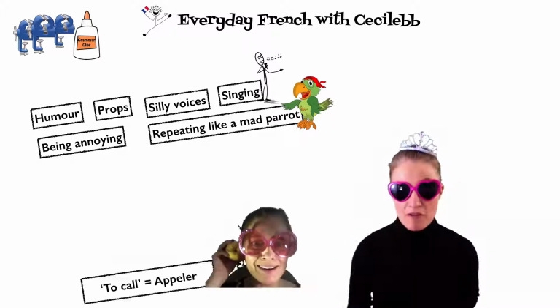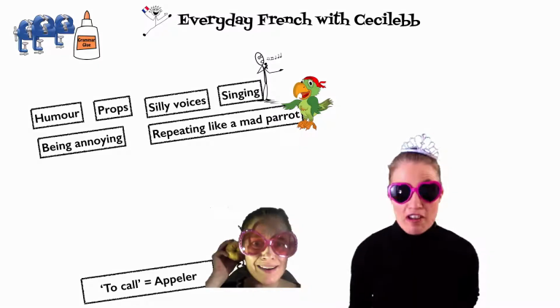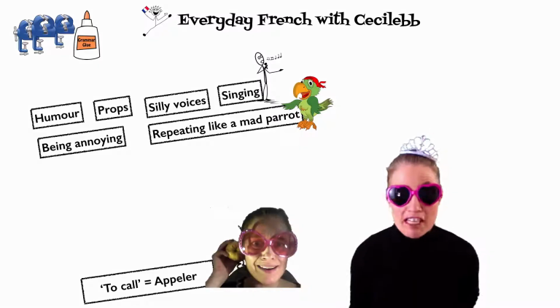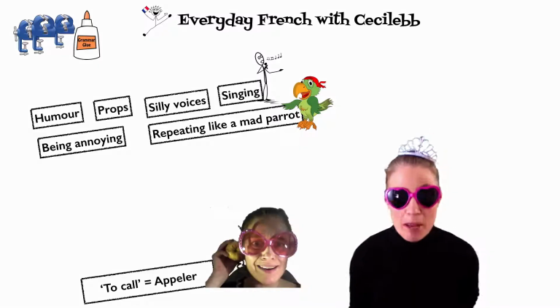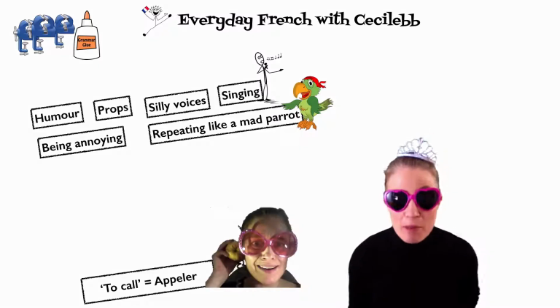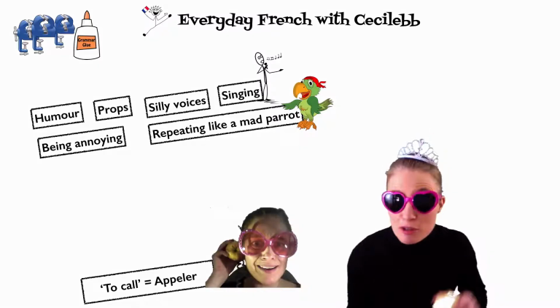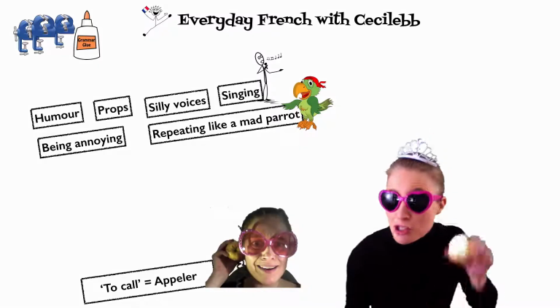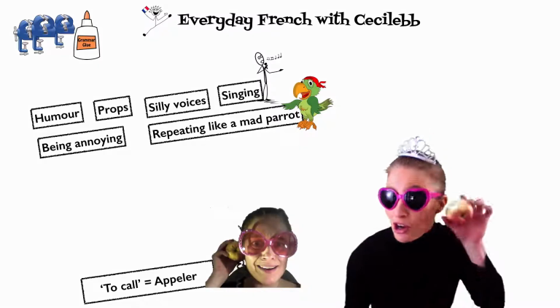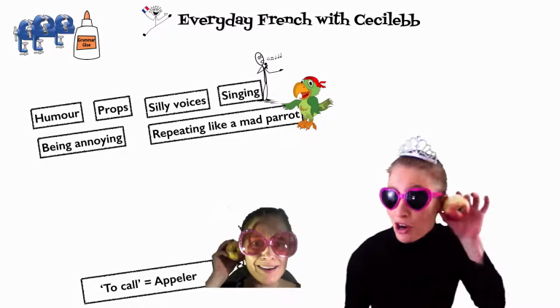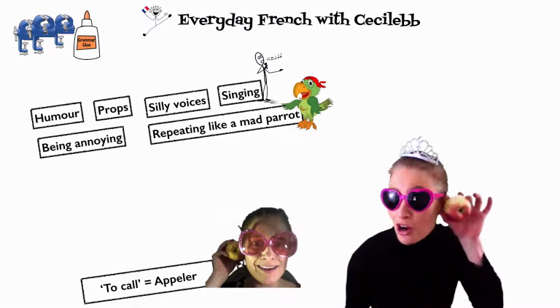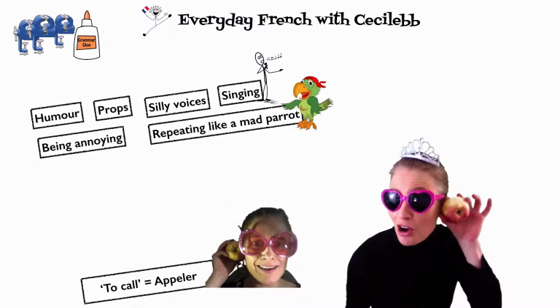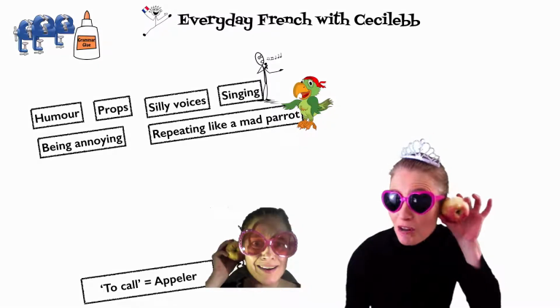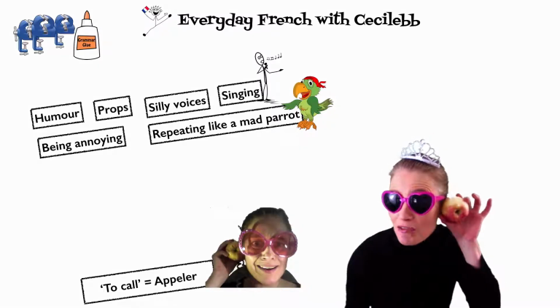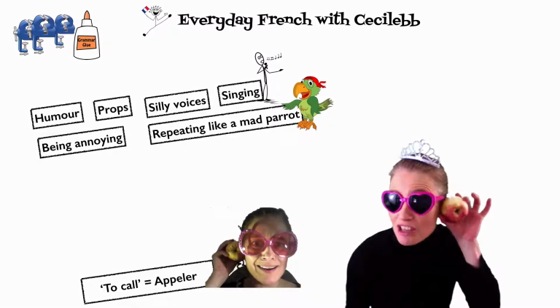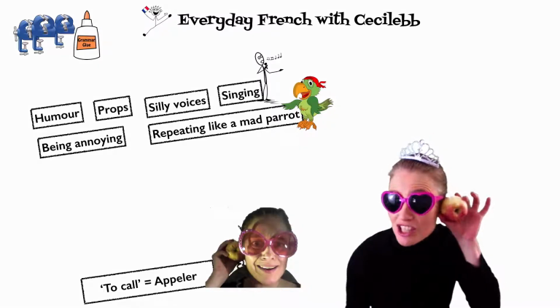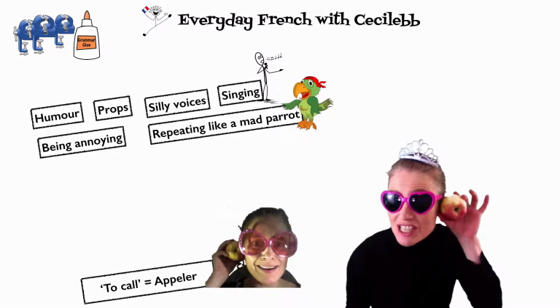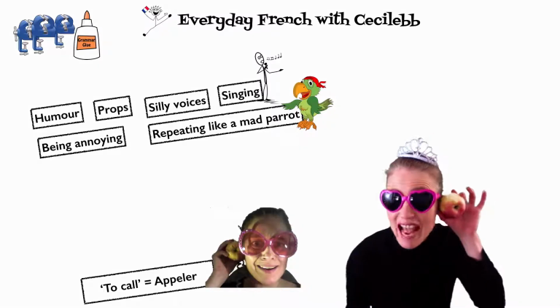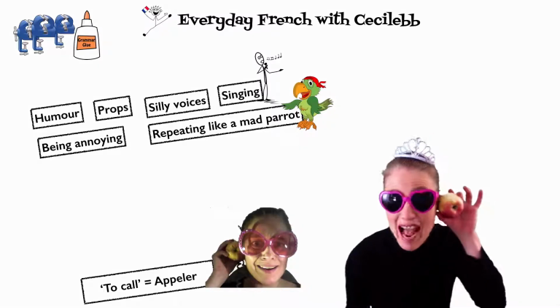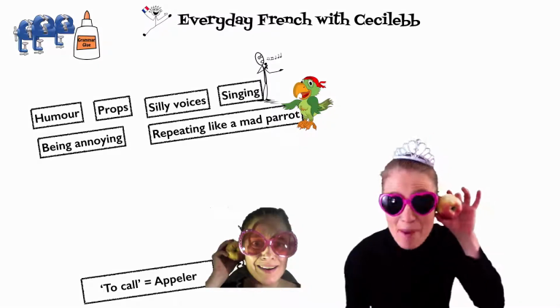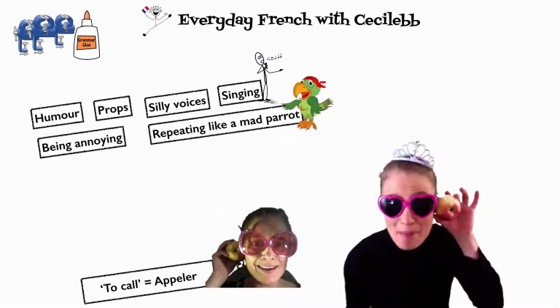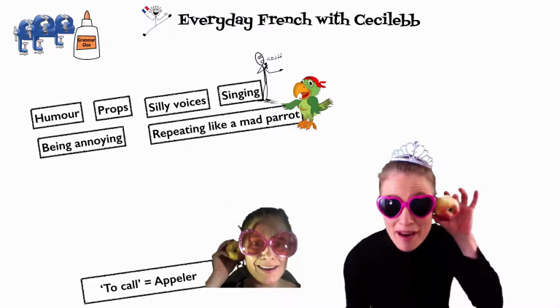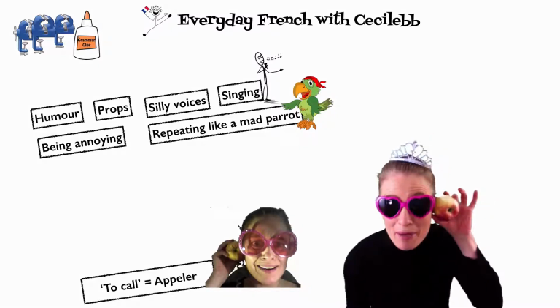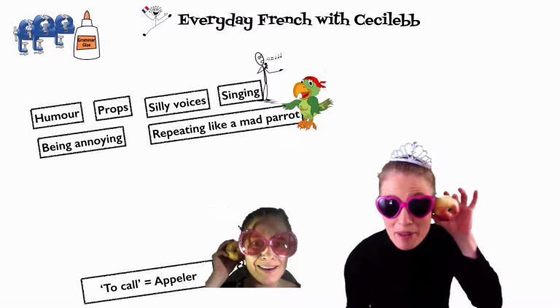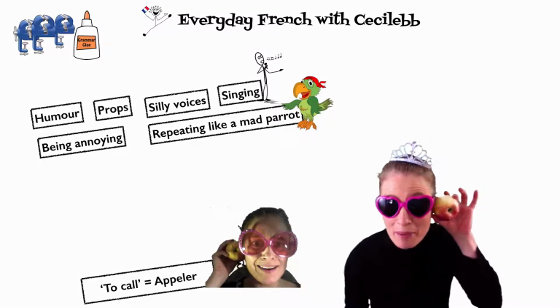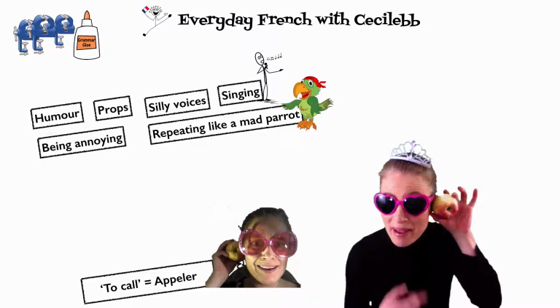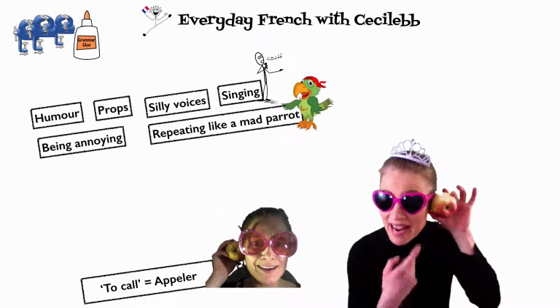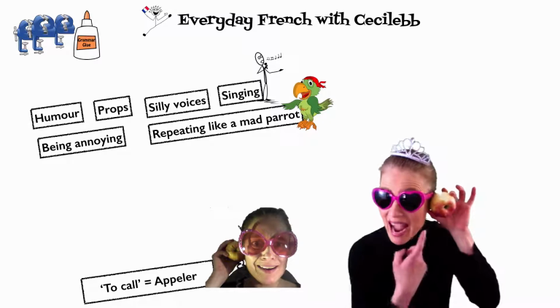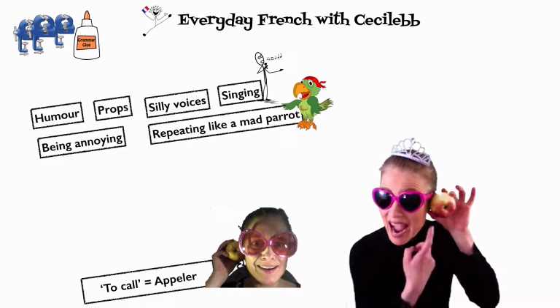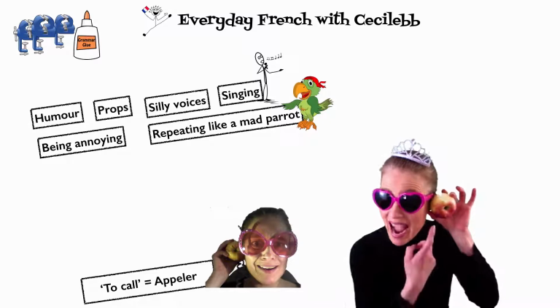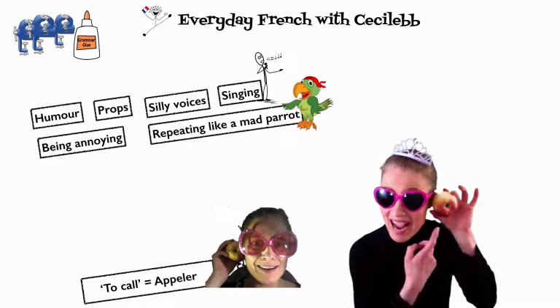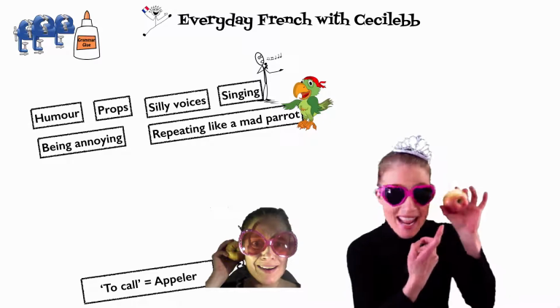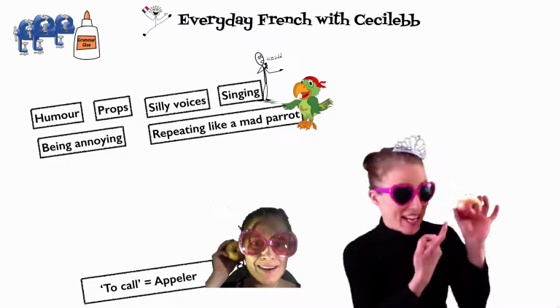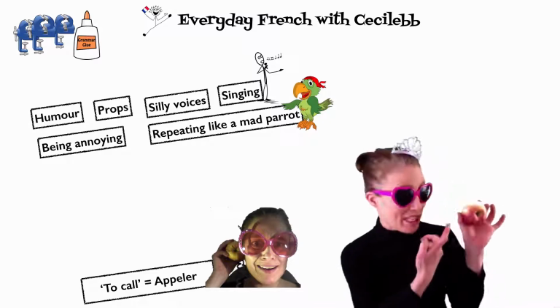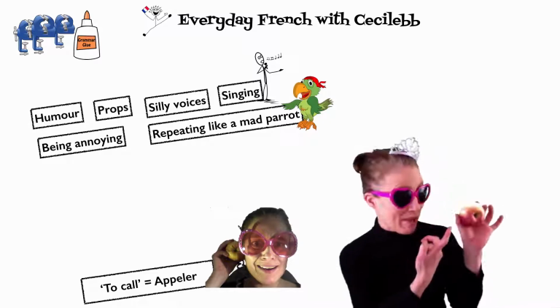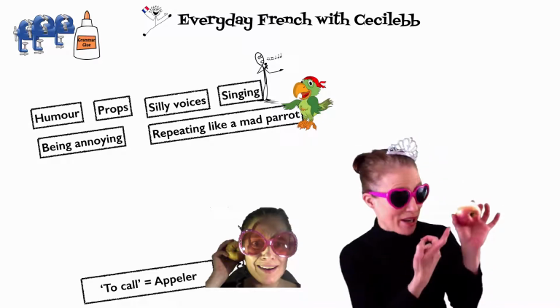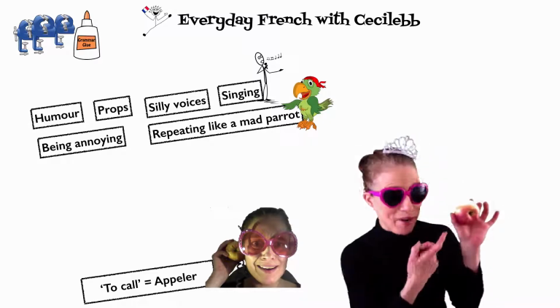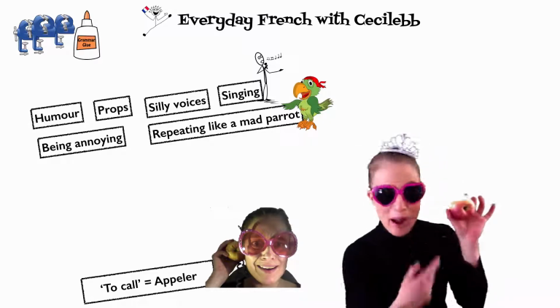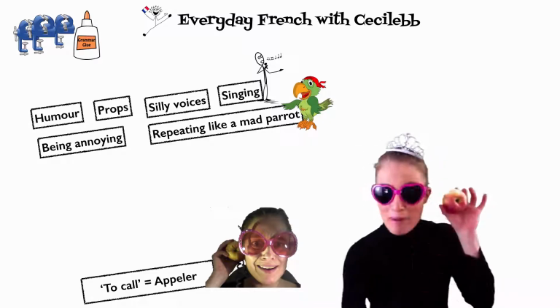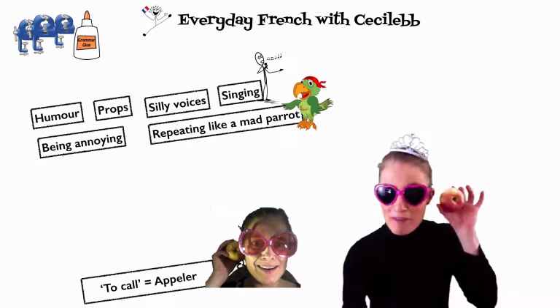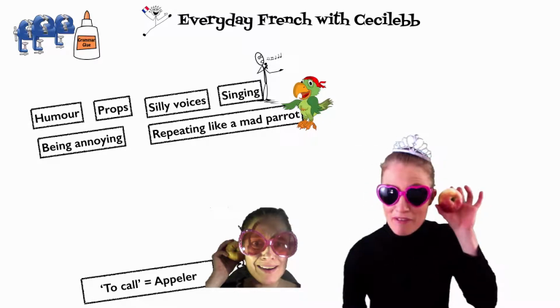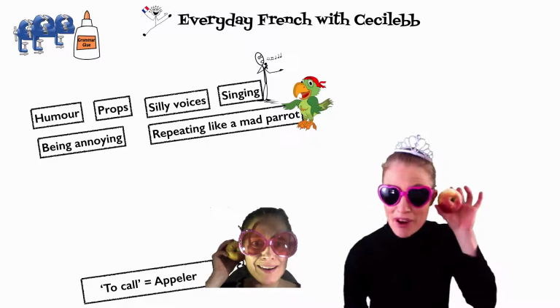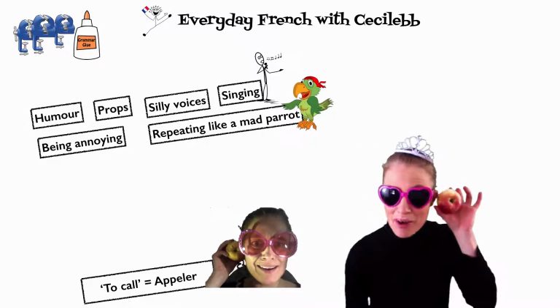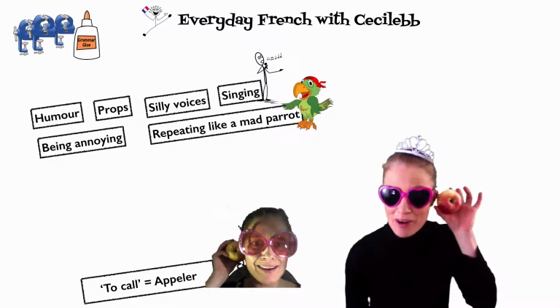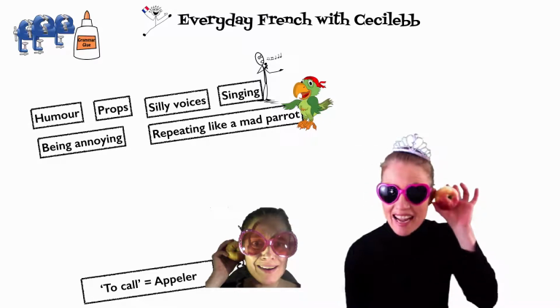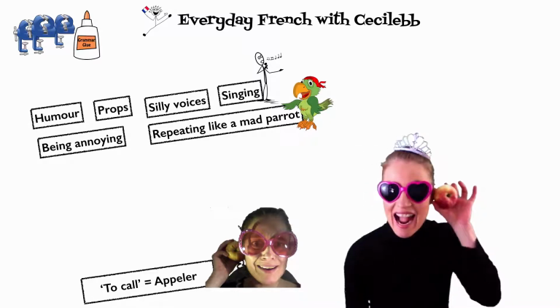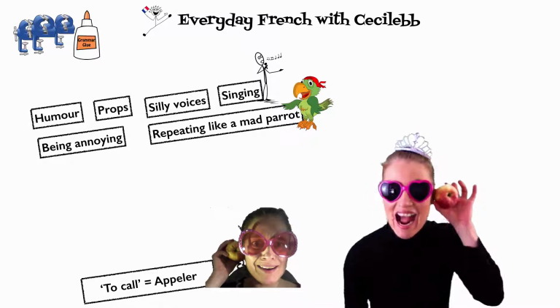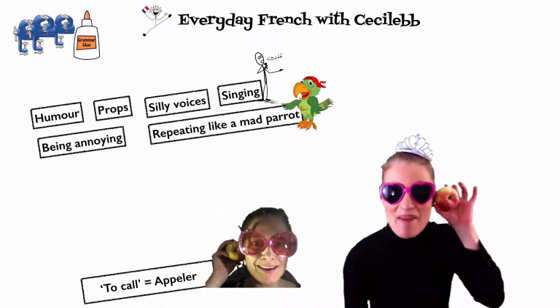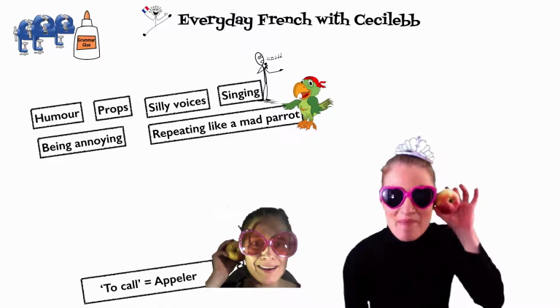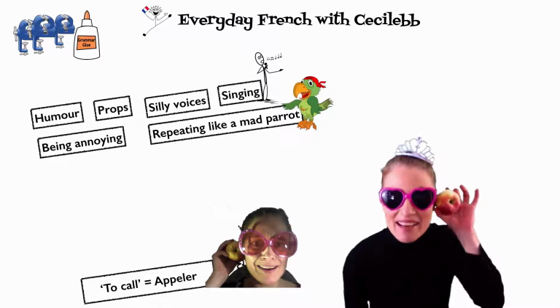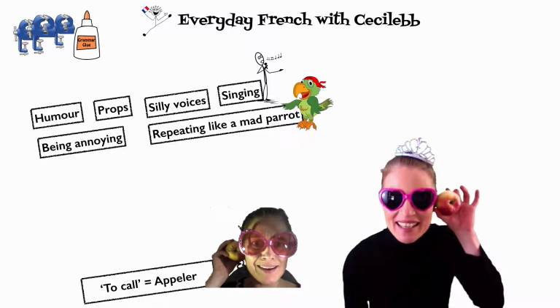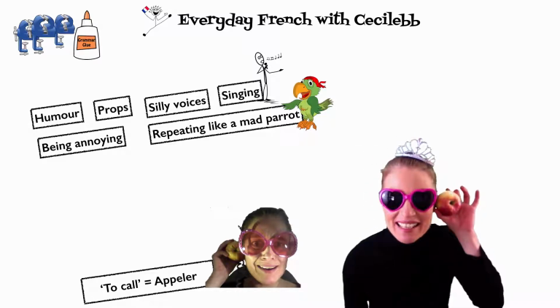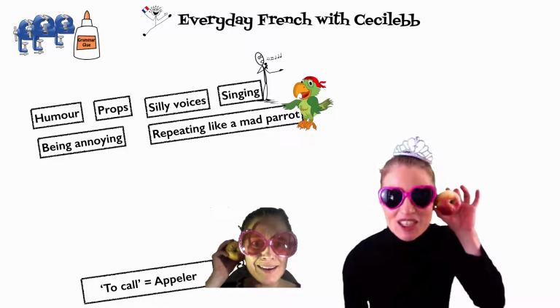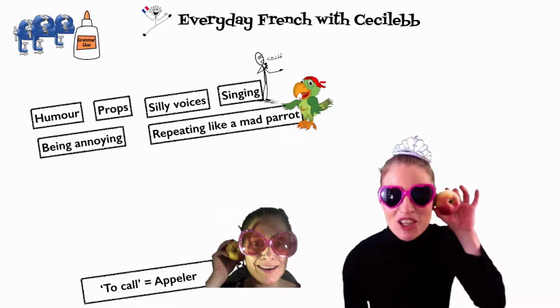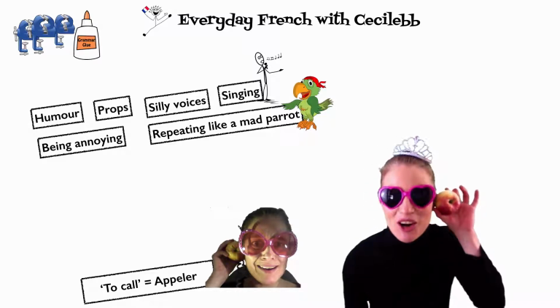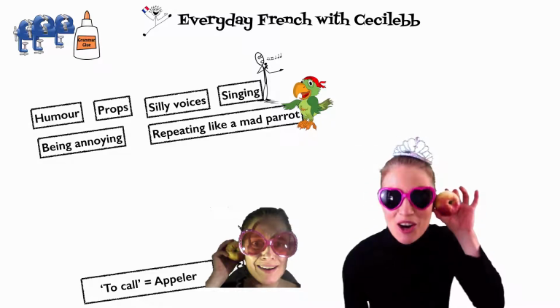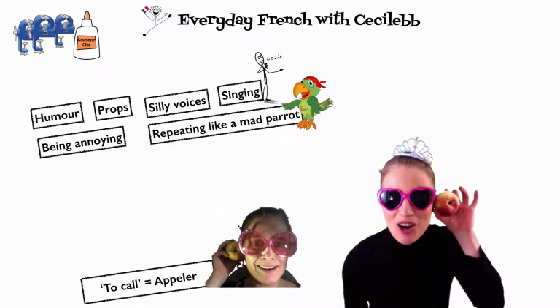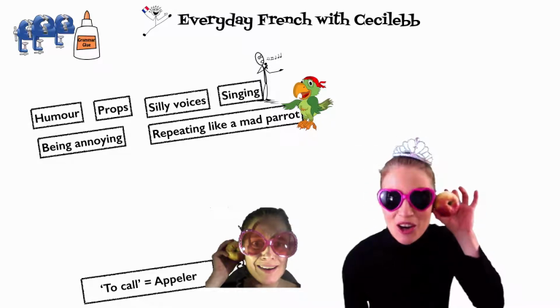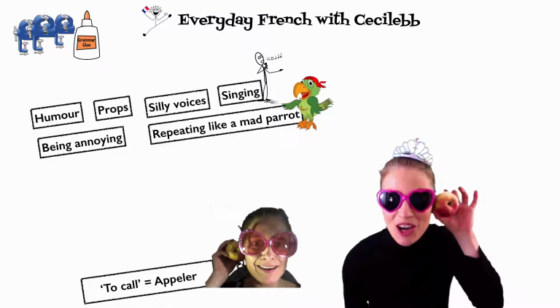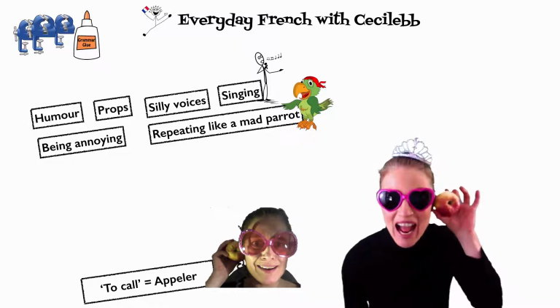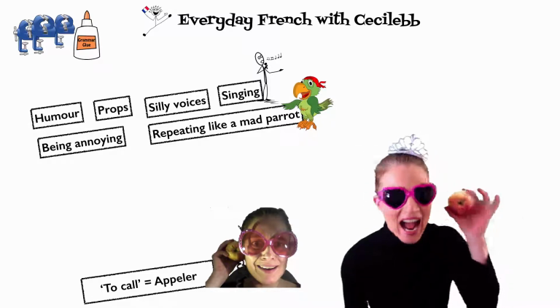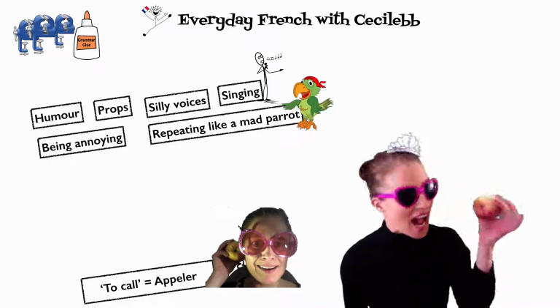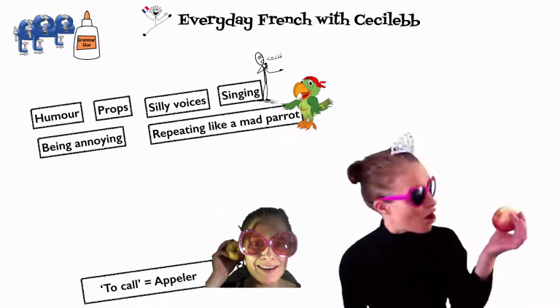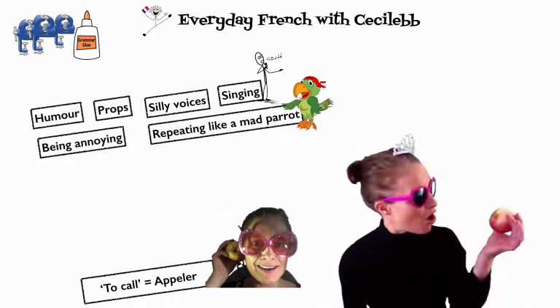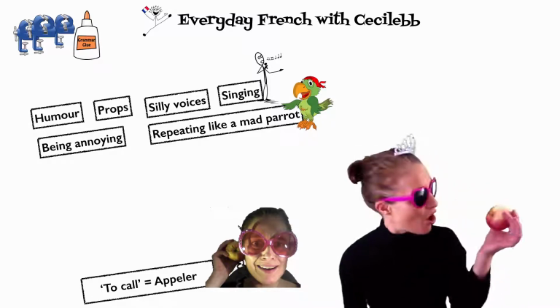For example, to call in French is Apple with a big A. Here's my new Apple phone. Apple — to call. Allo?